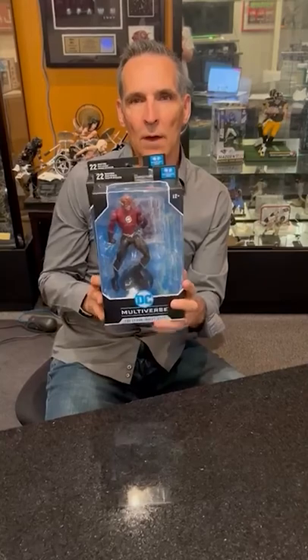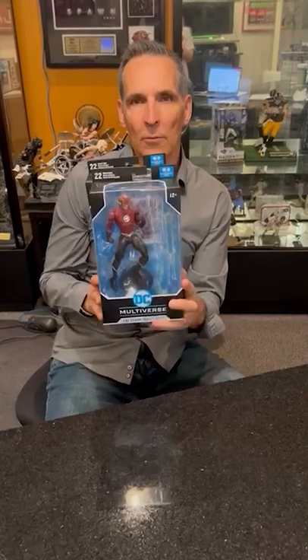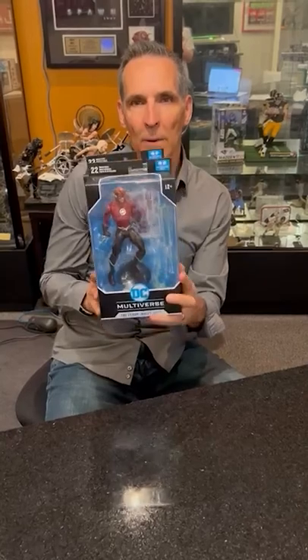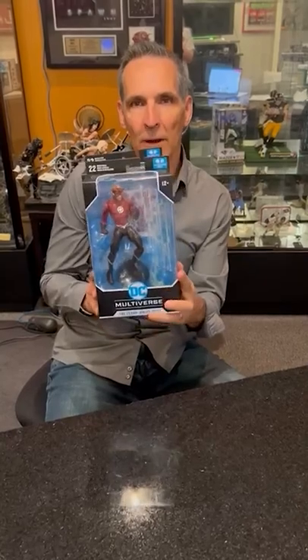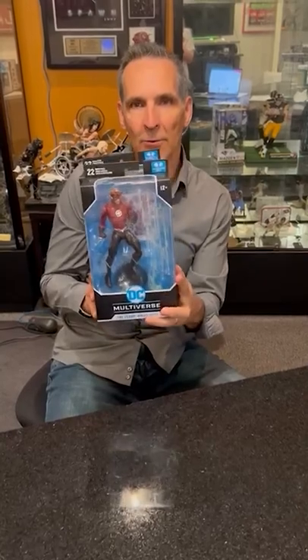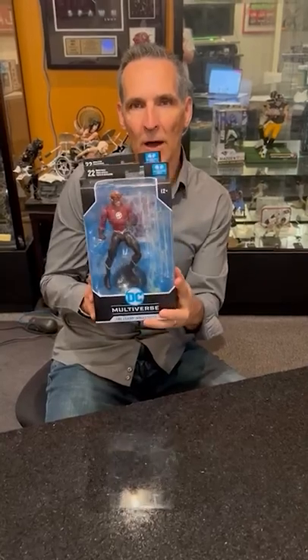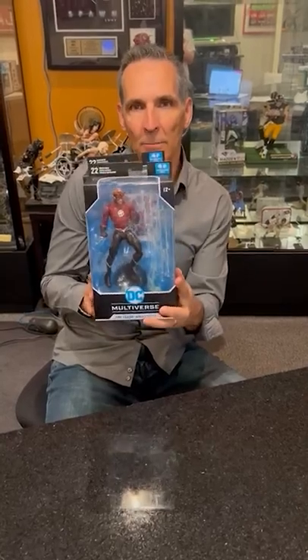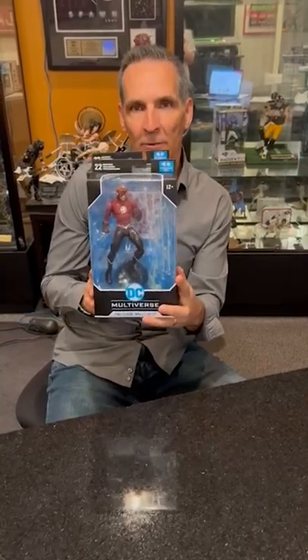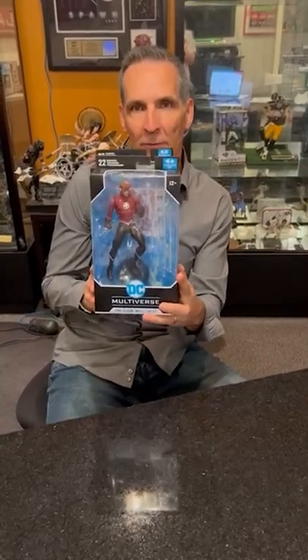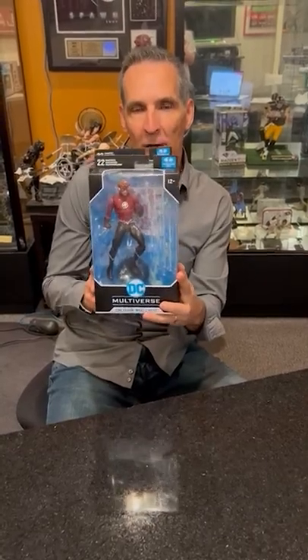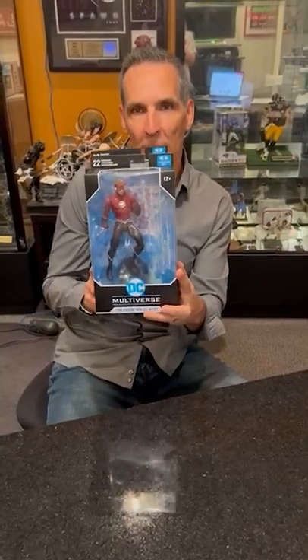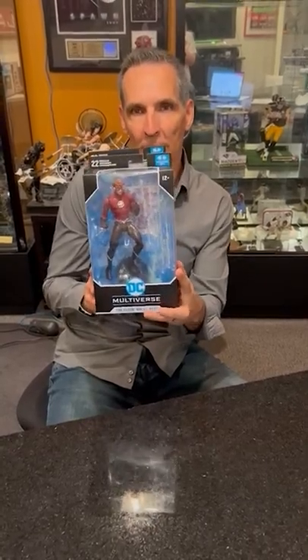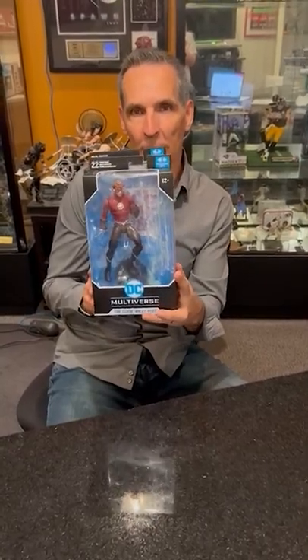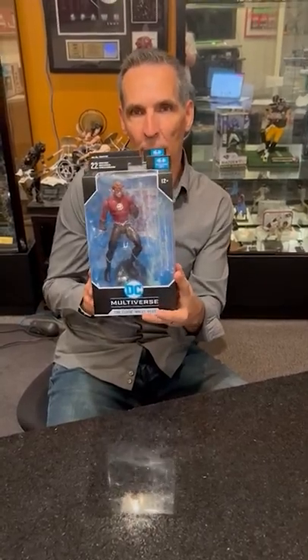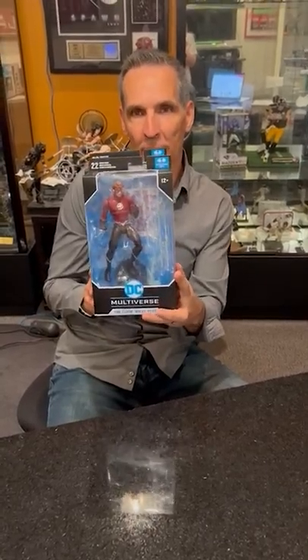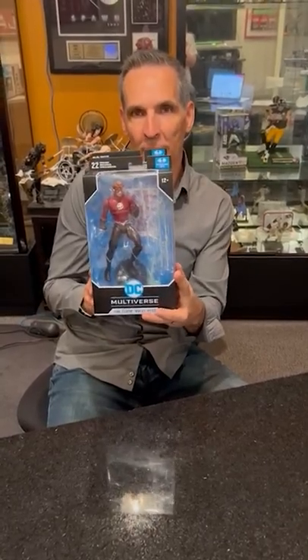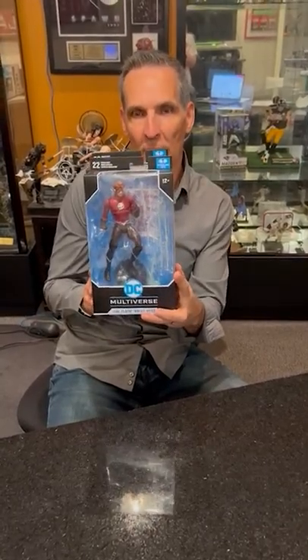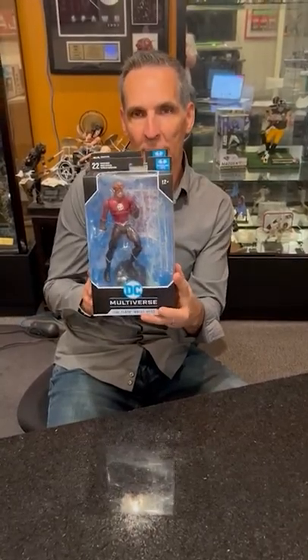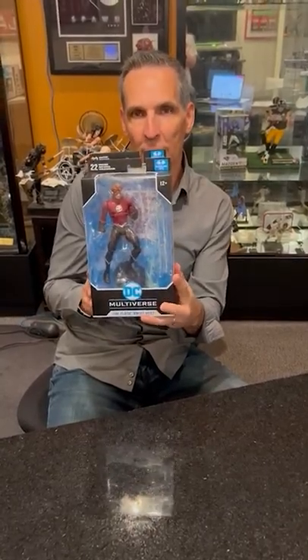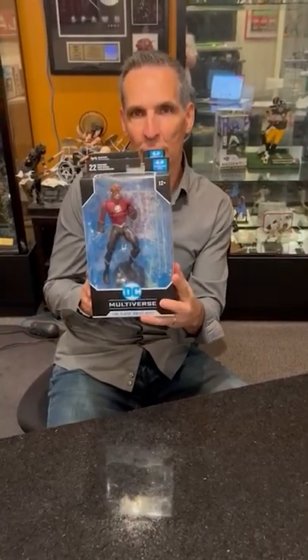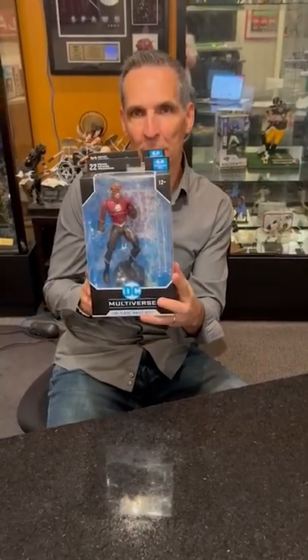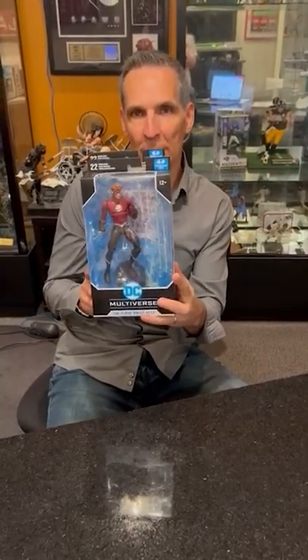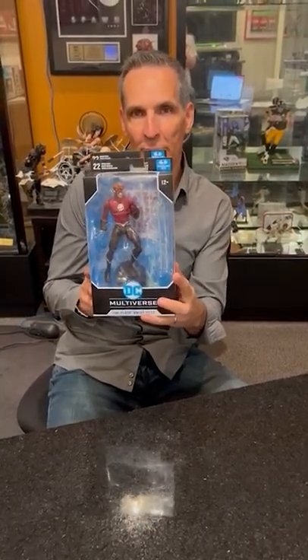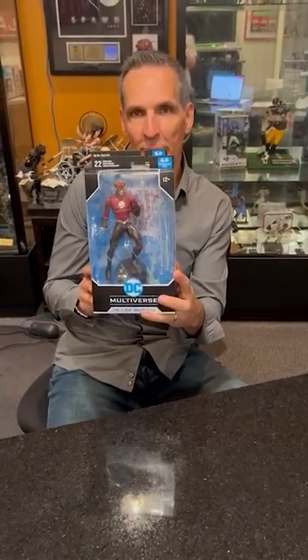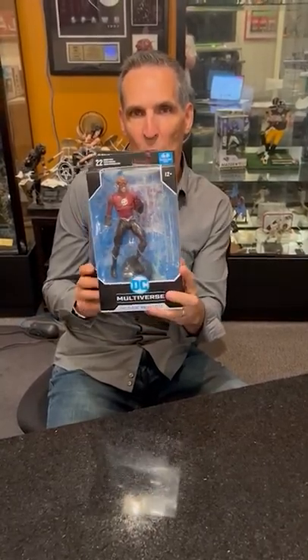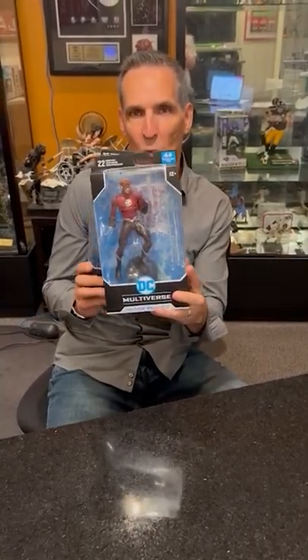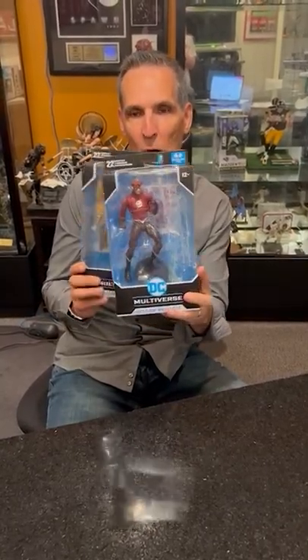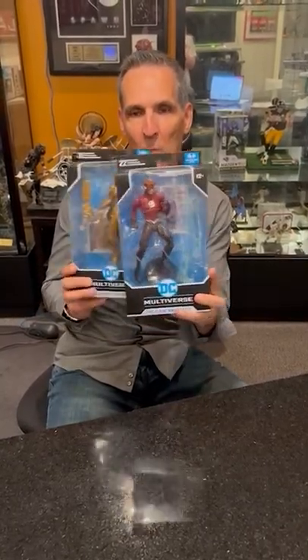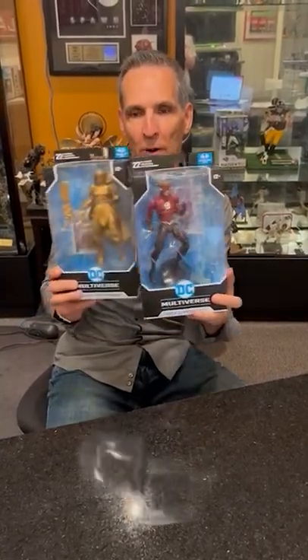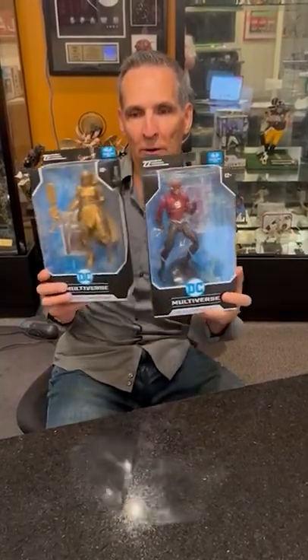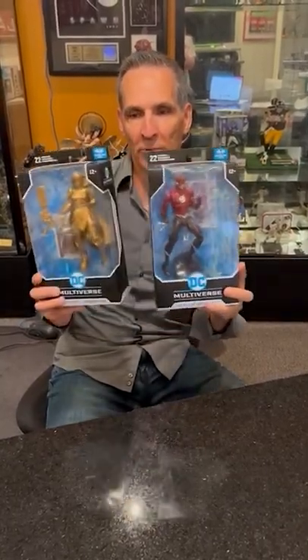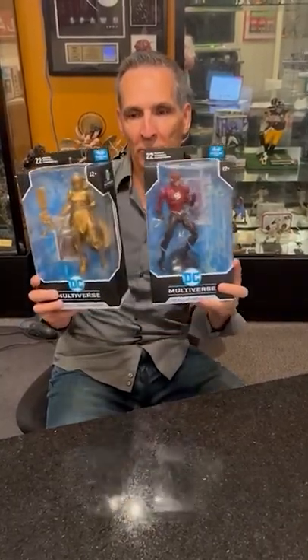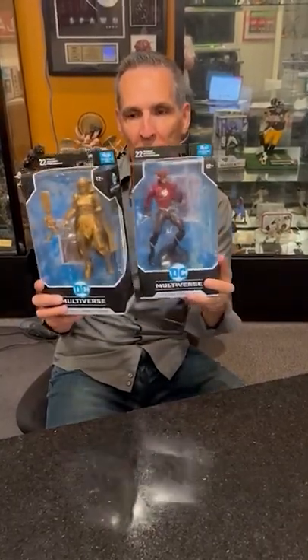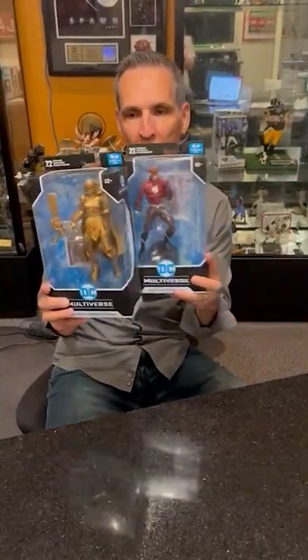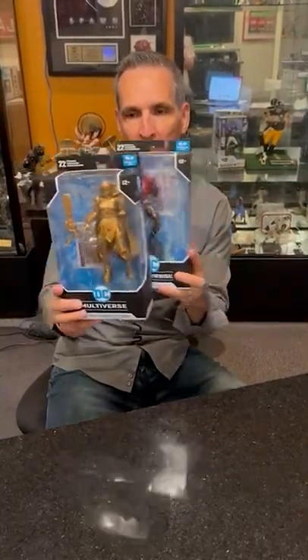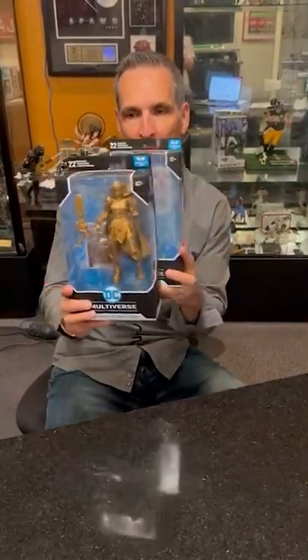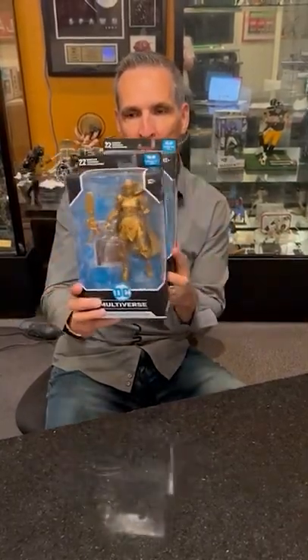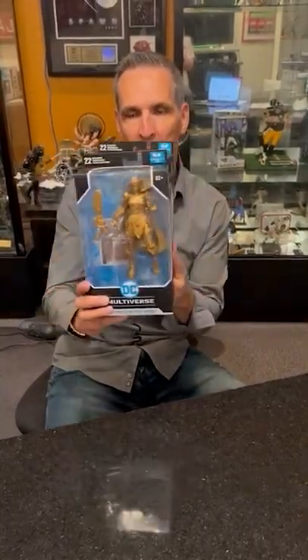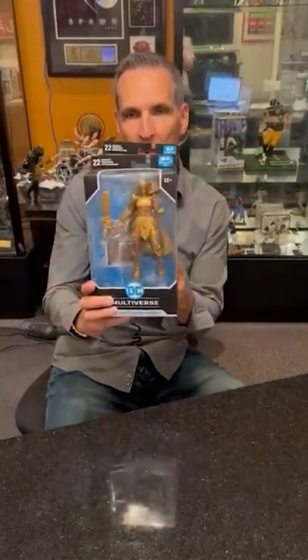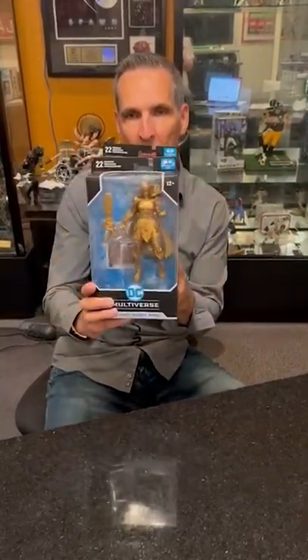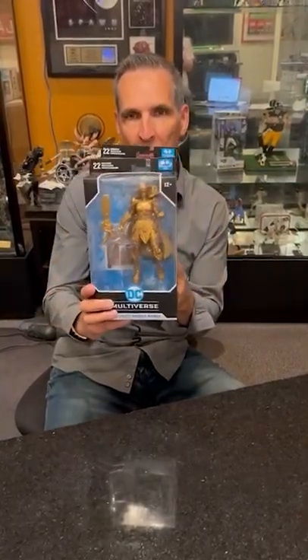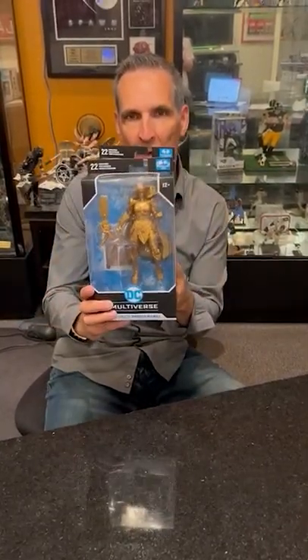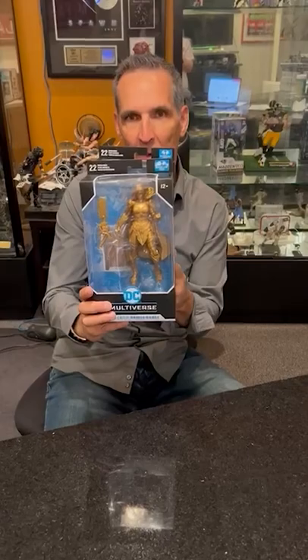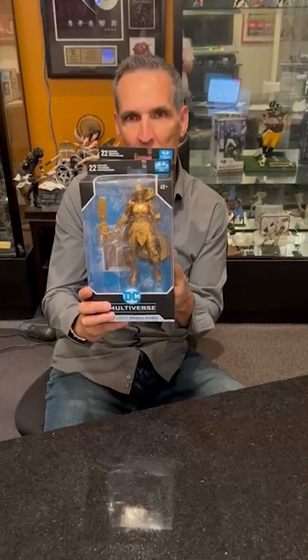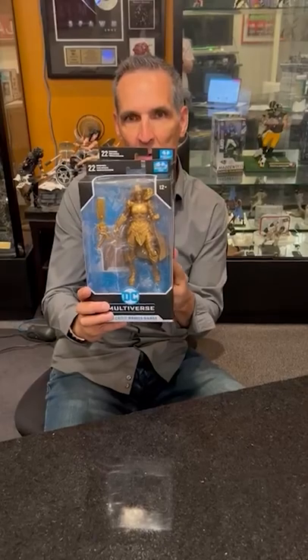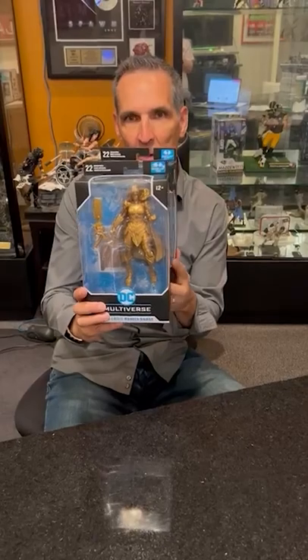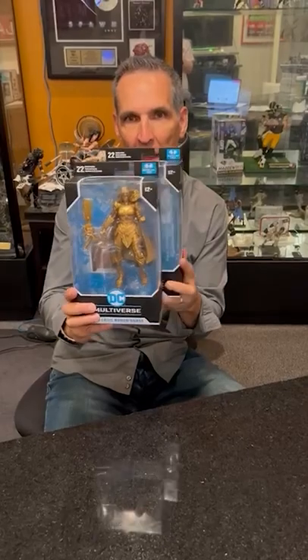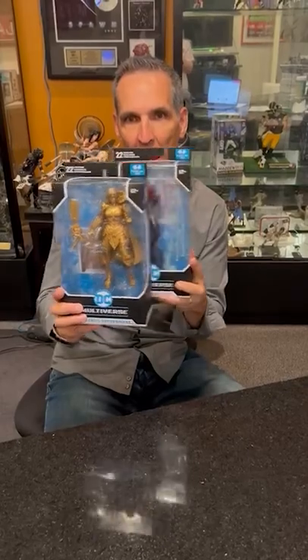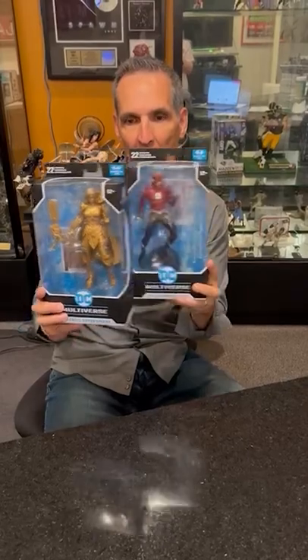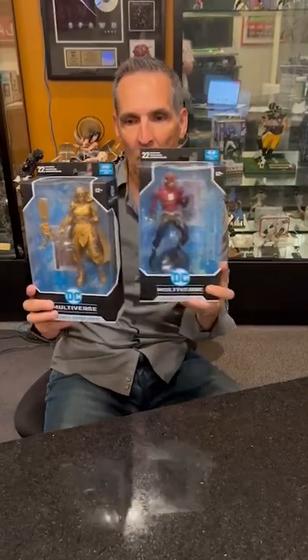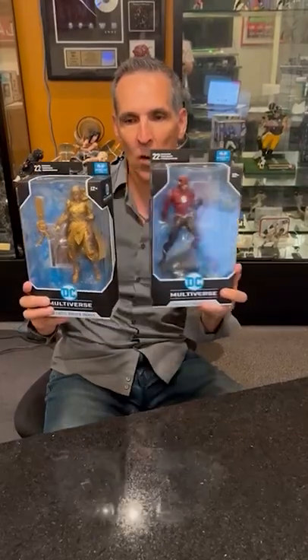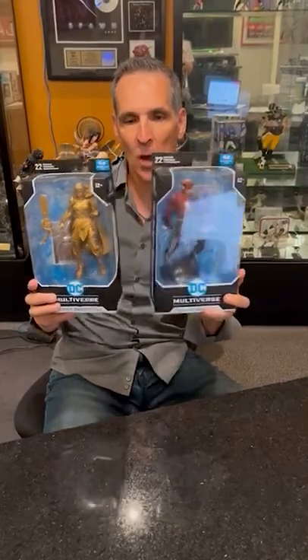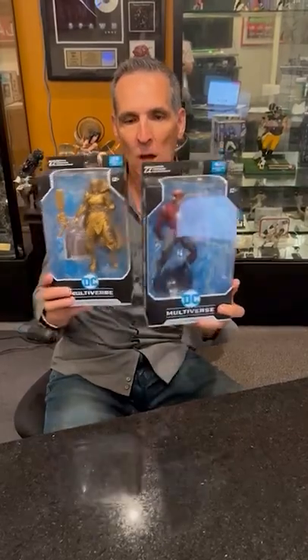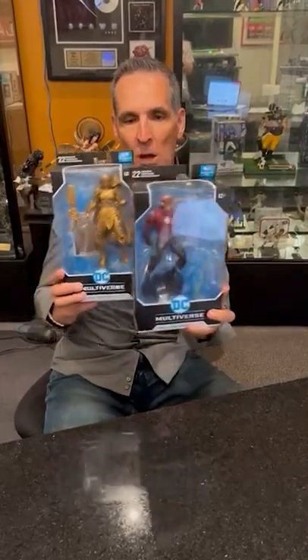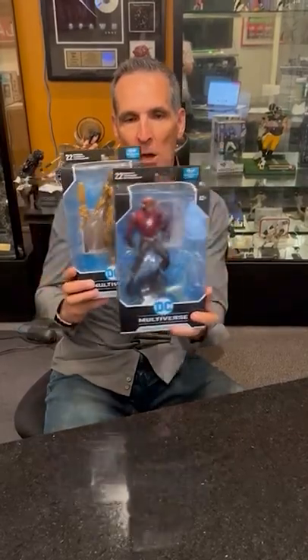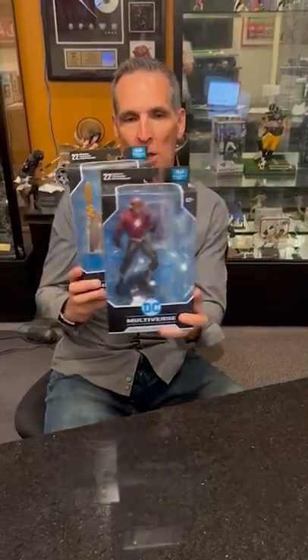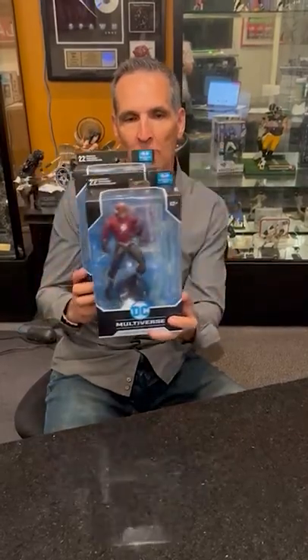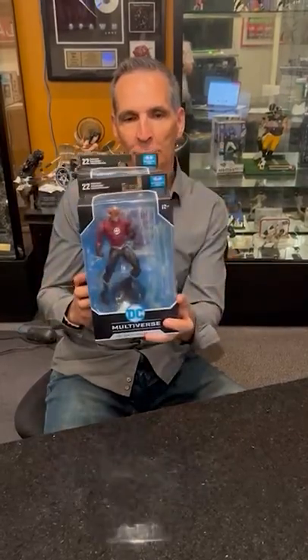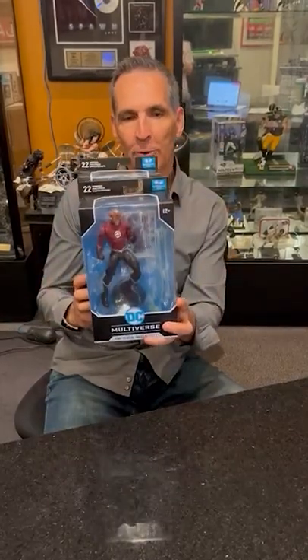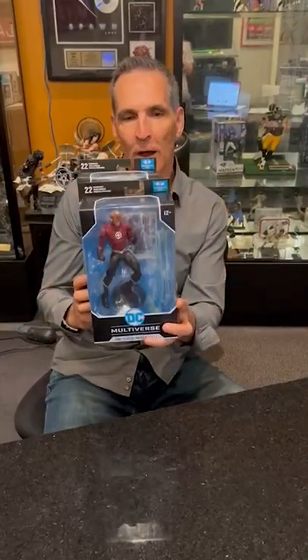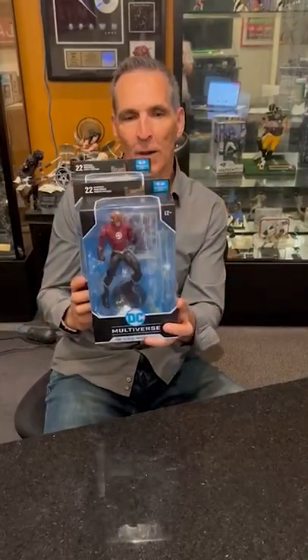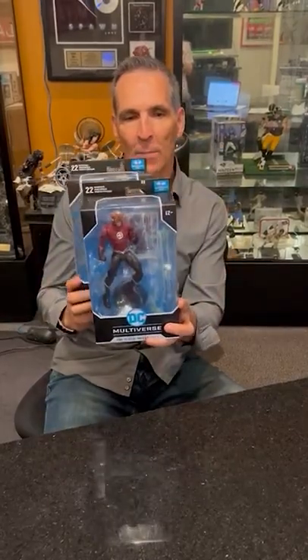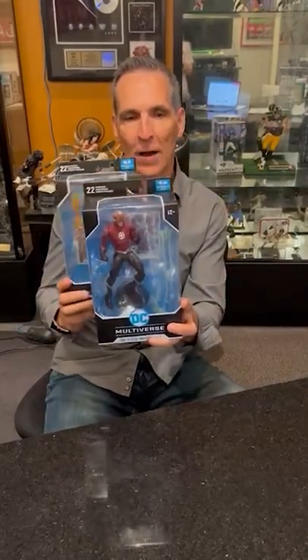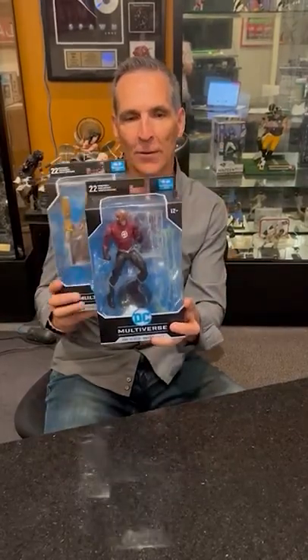Hey everybody, Todd McFarlane here. I want to talk to you about some Walmart exclusives that are available now. Let's talk about it.